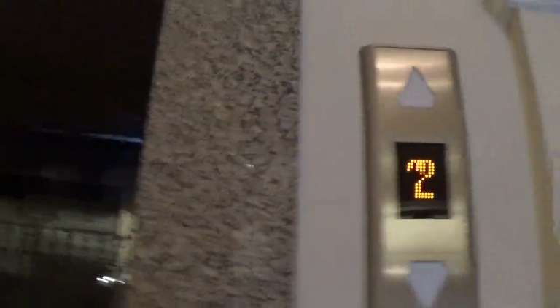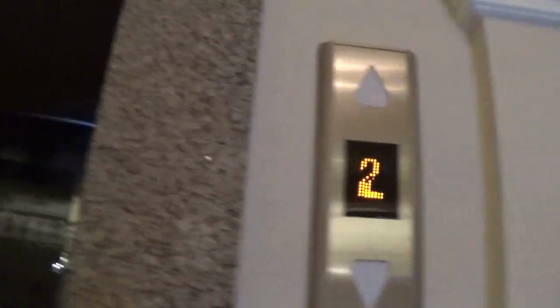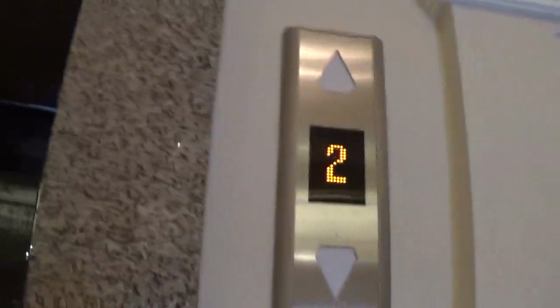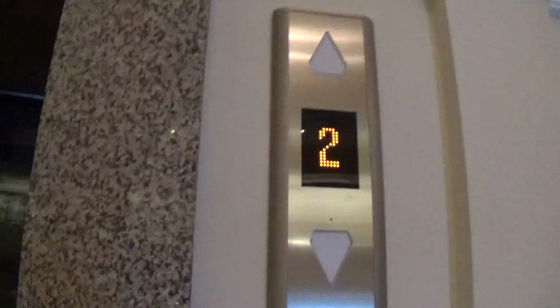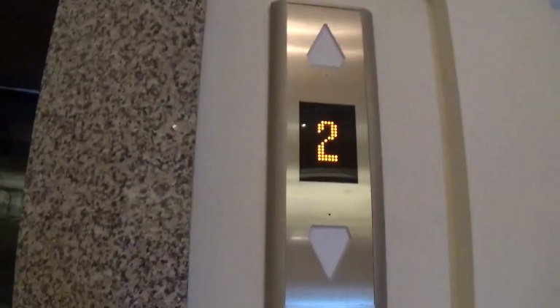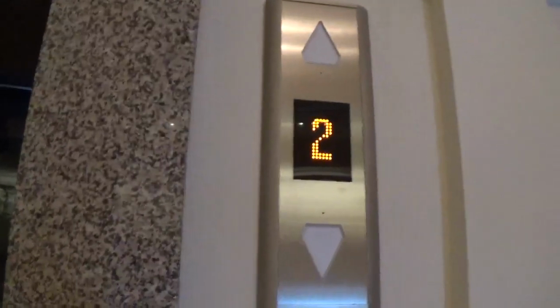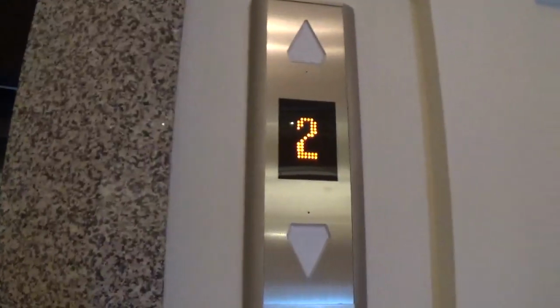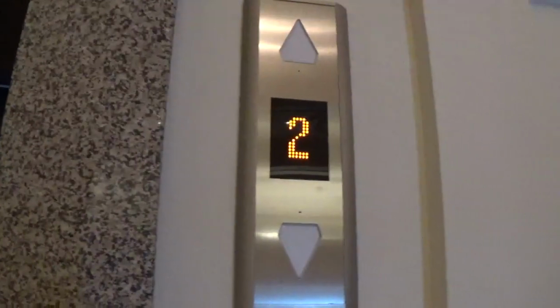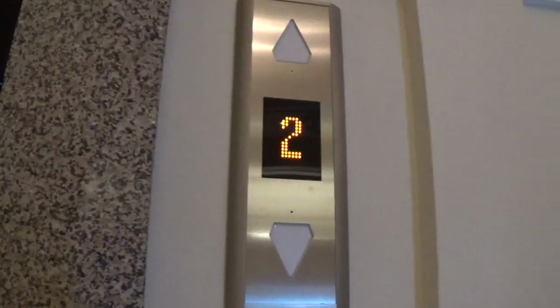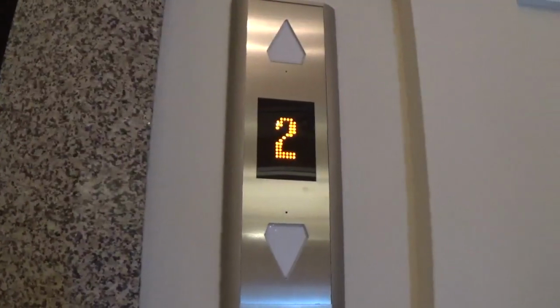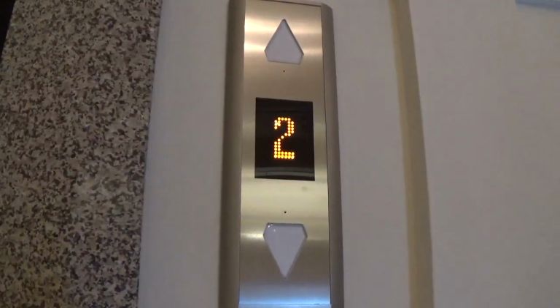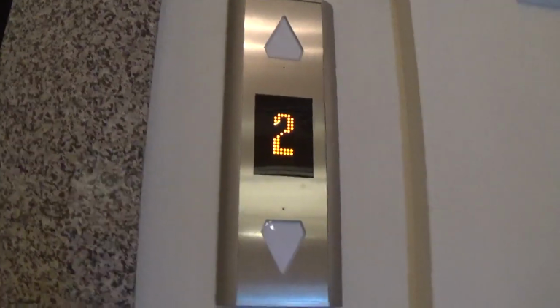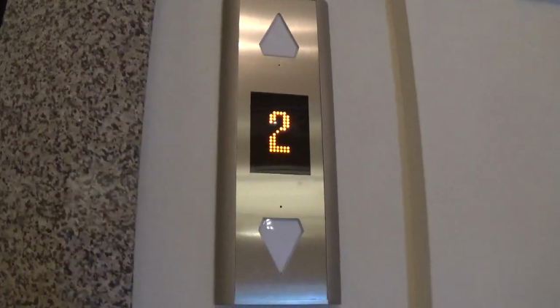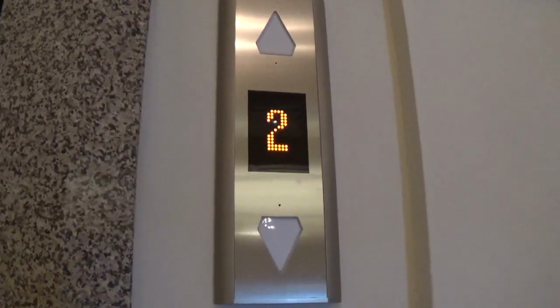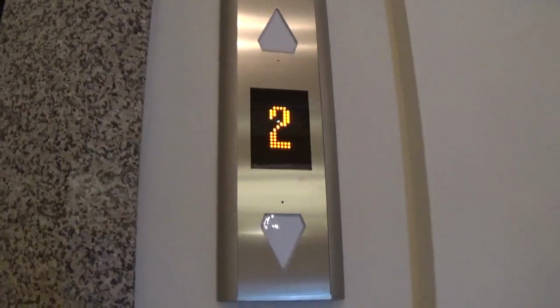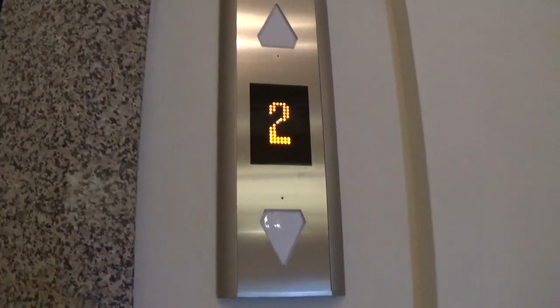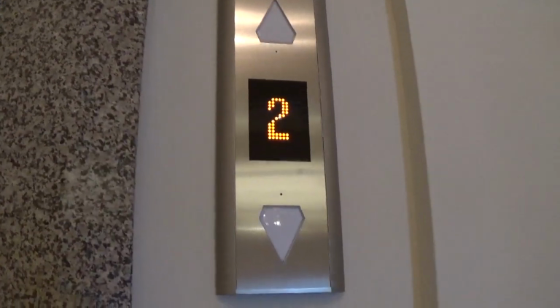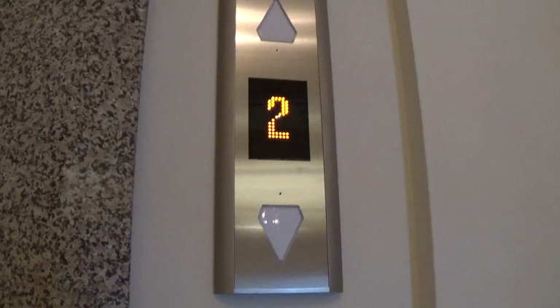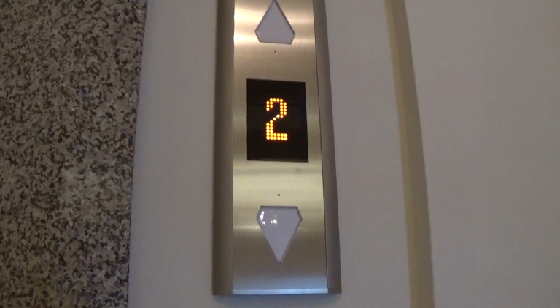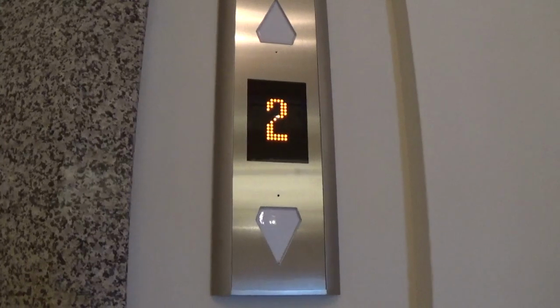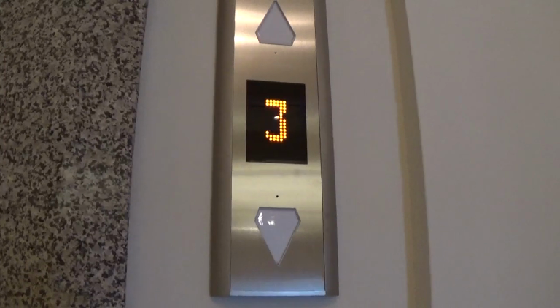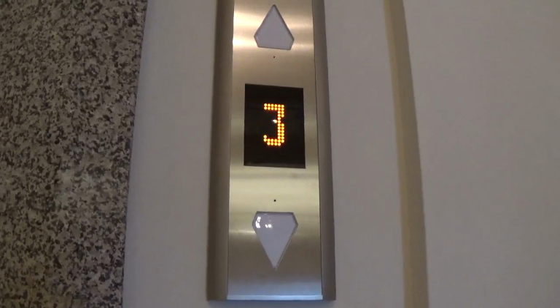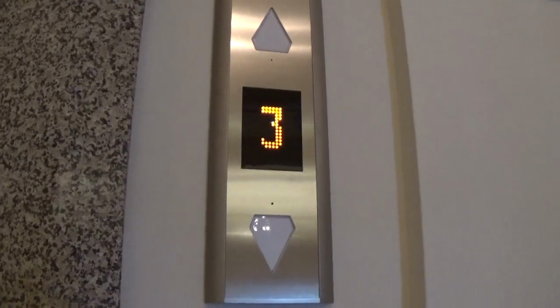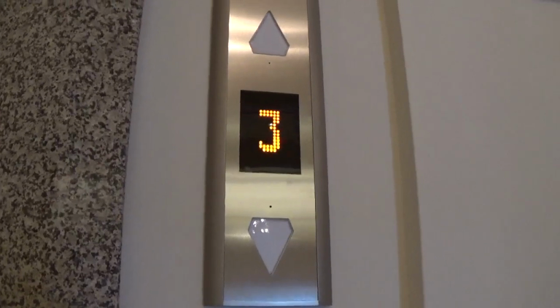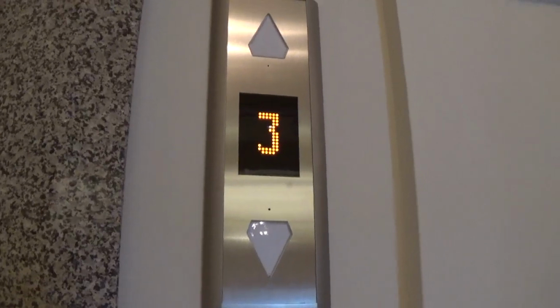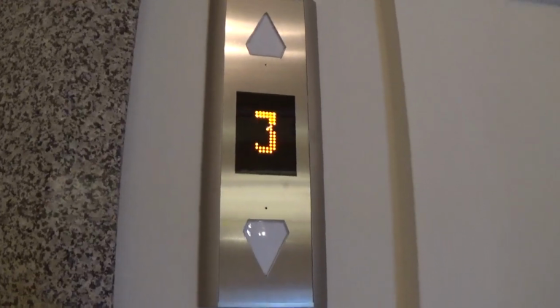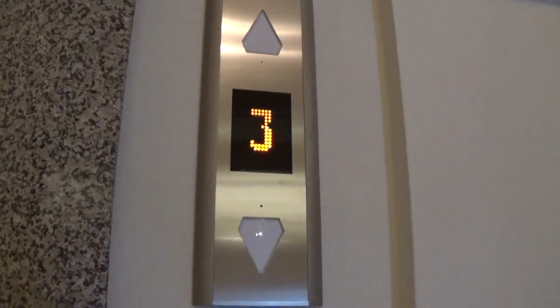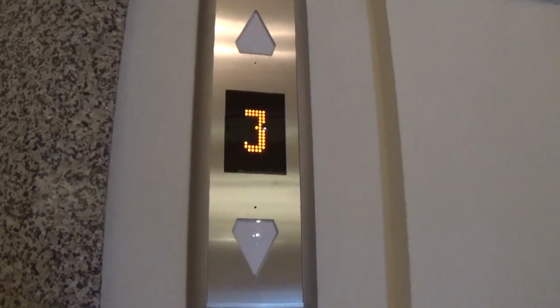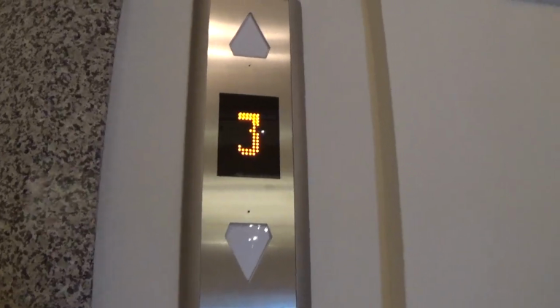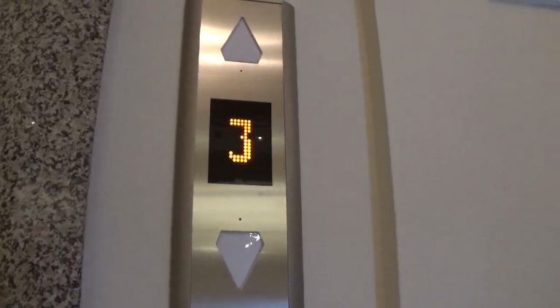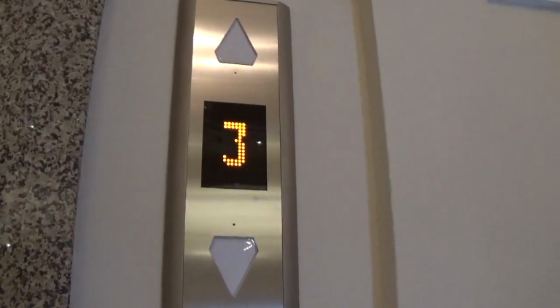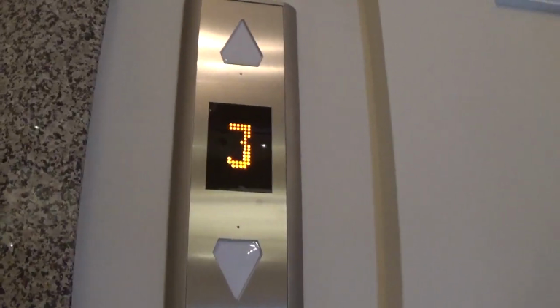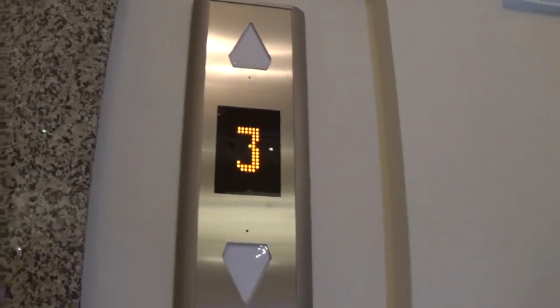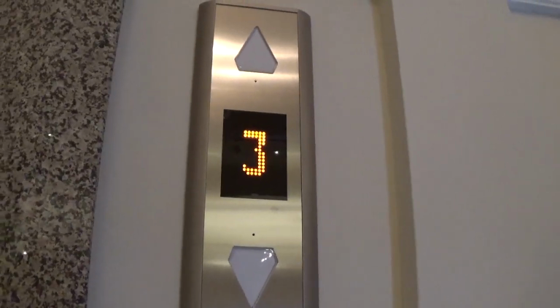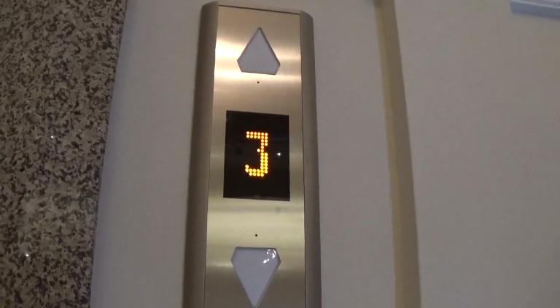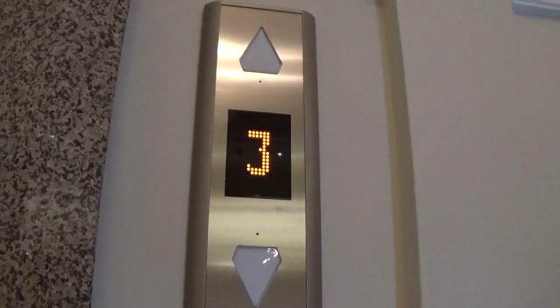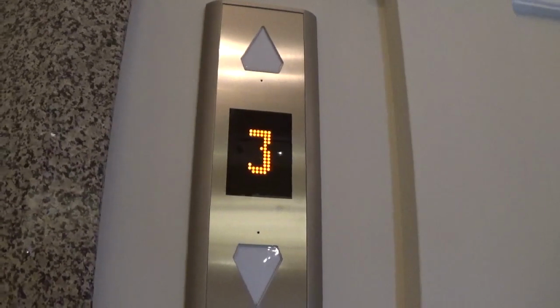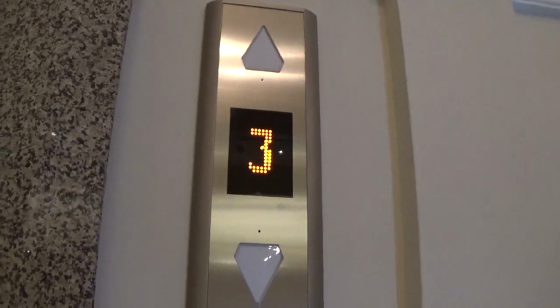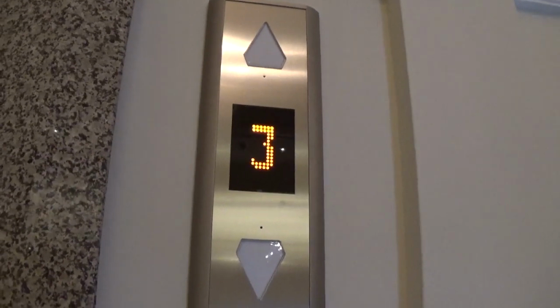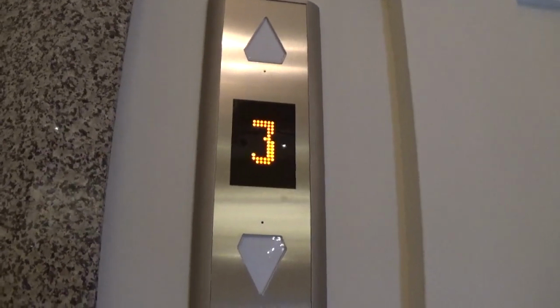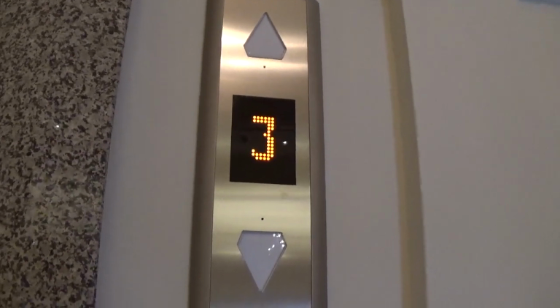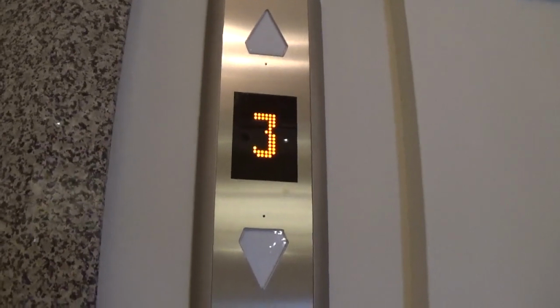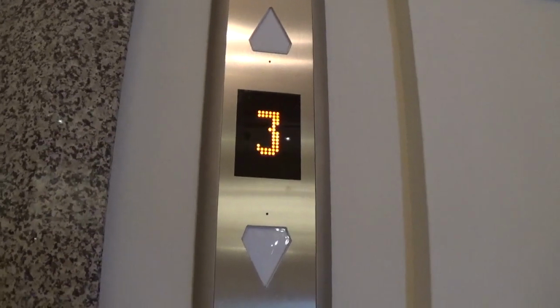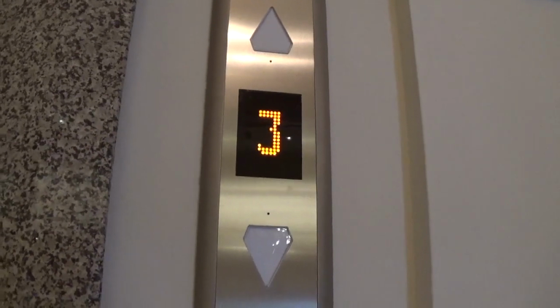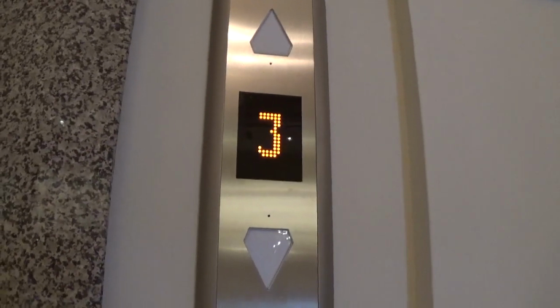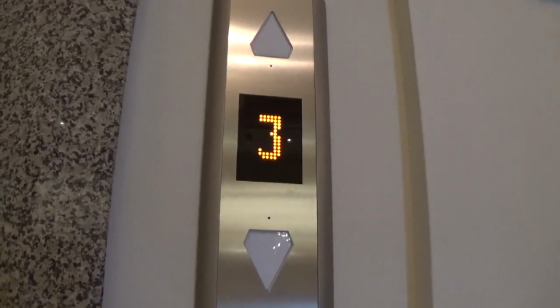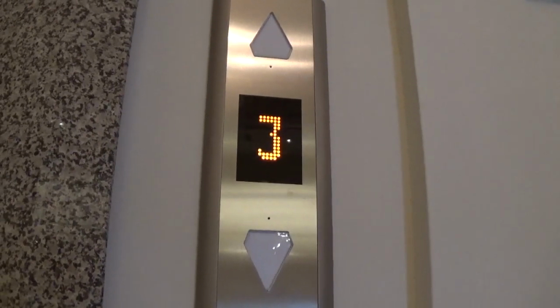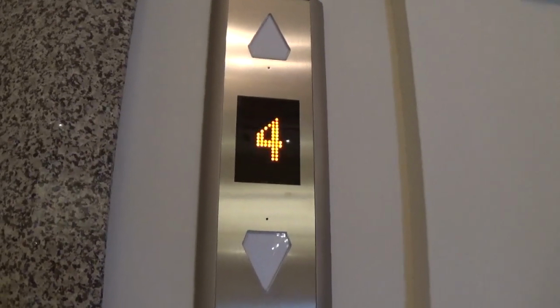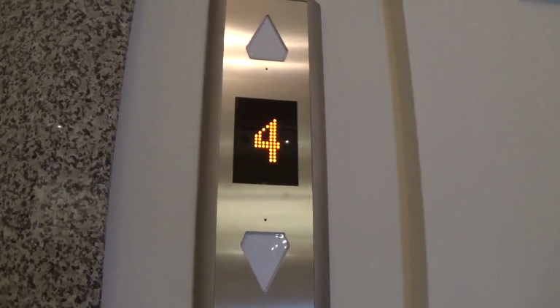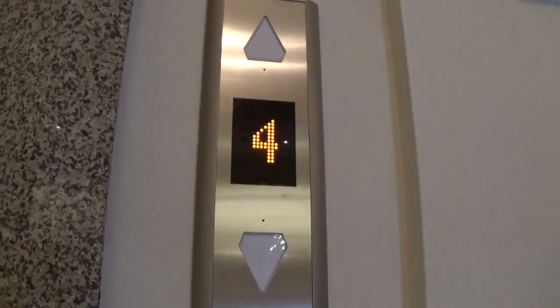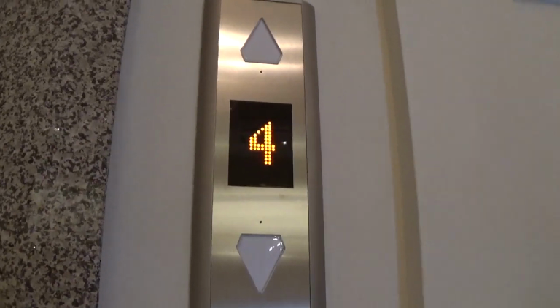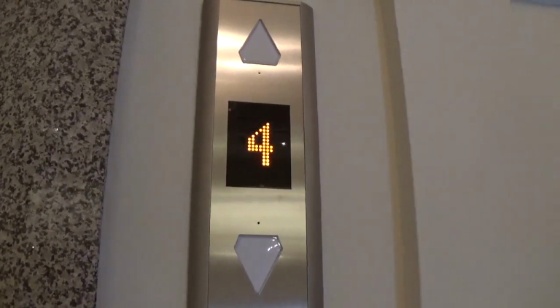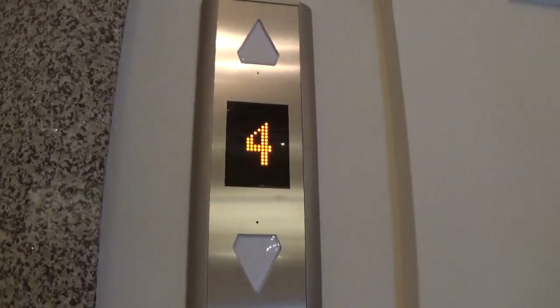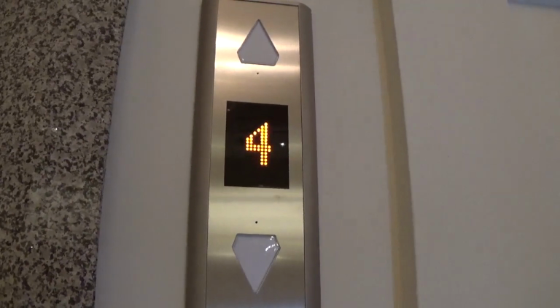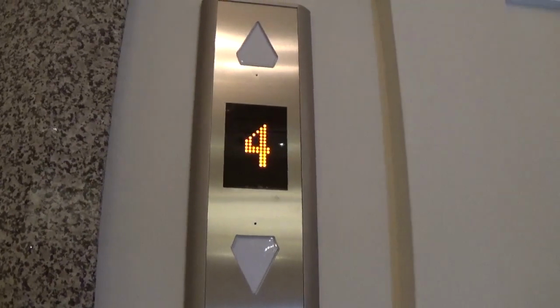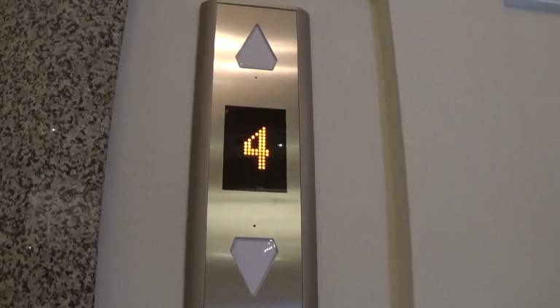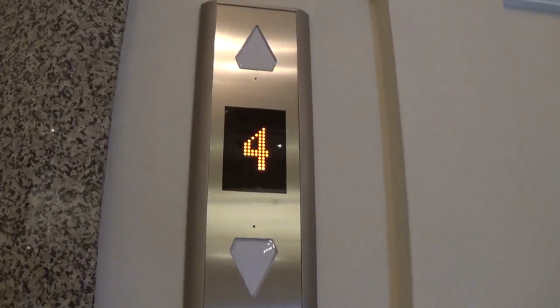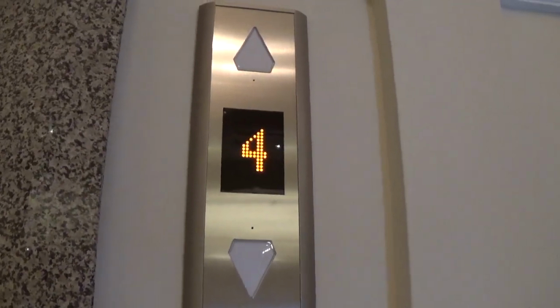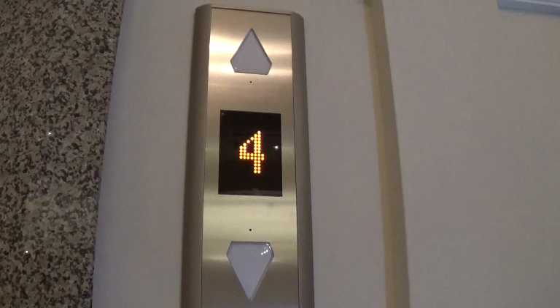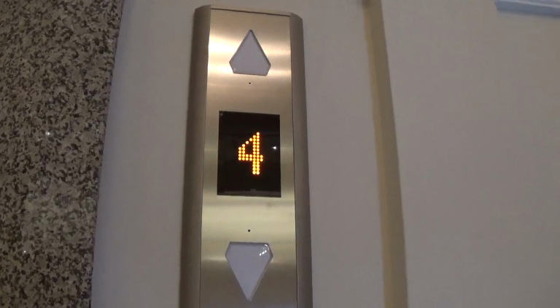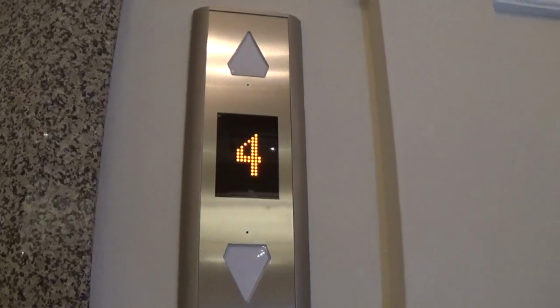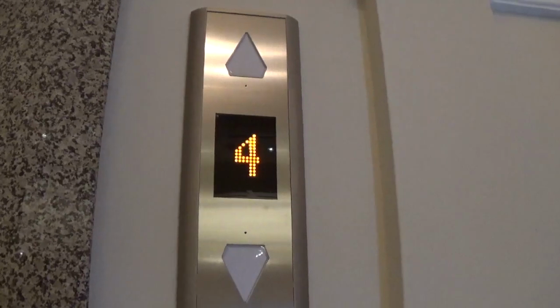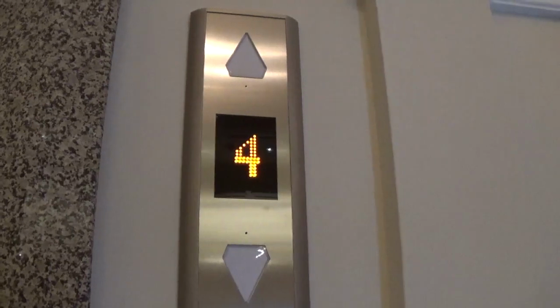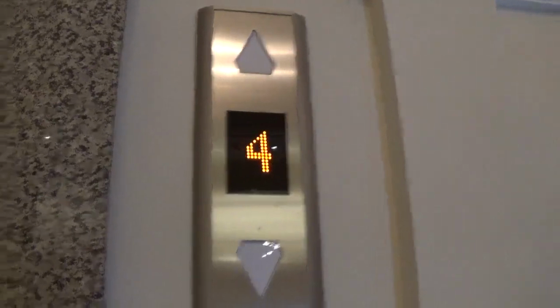Oh no, it's going up again. You're going to have to wait on it. Now it's on 4.